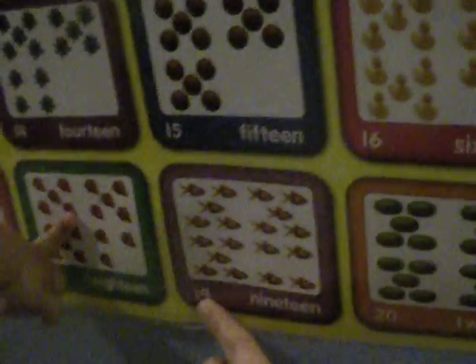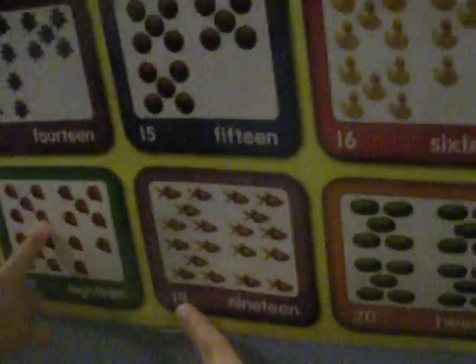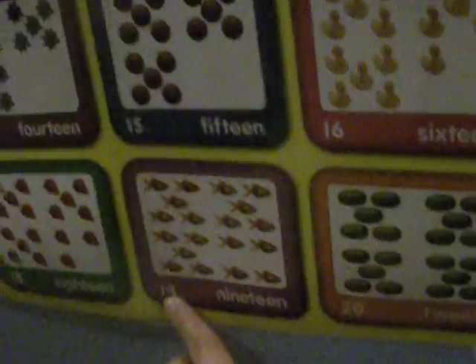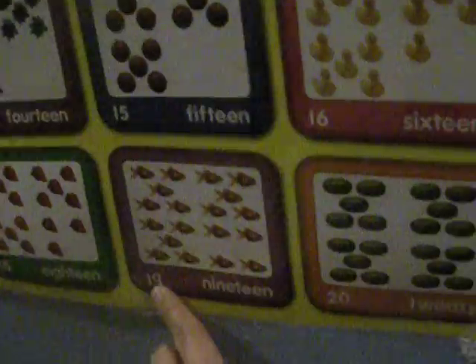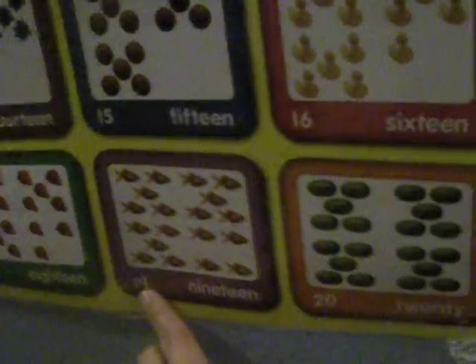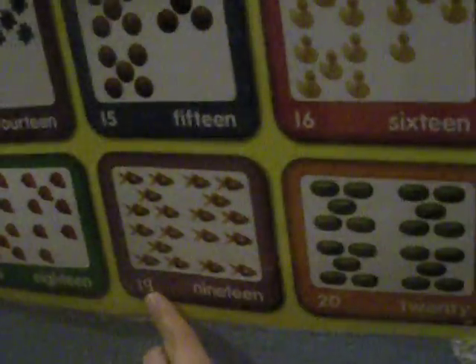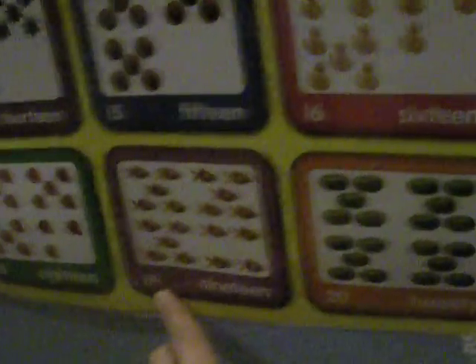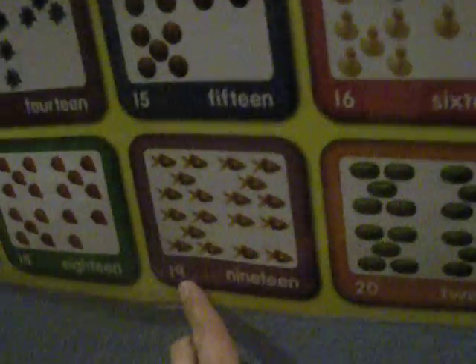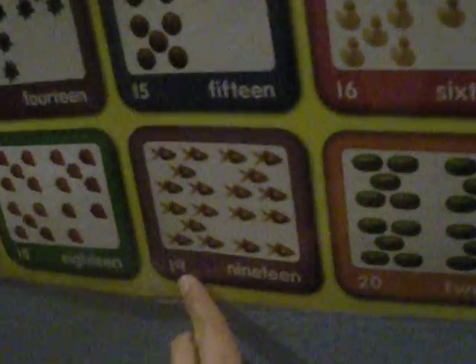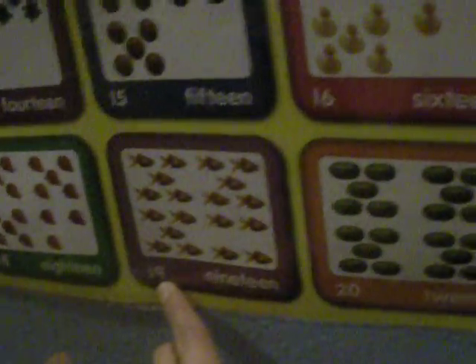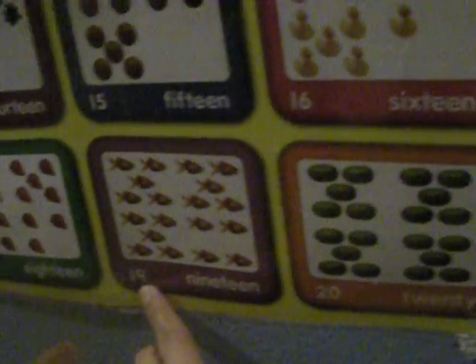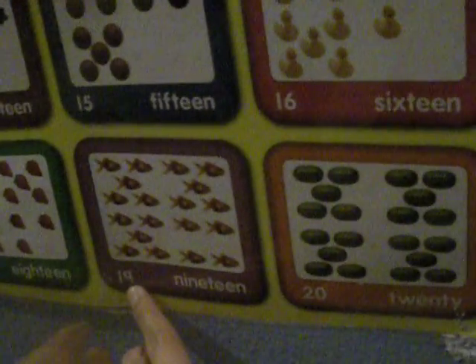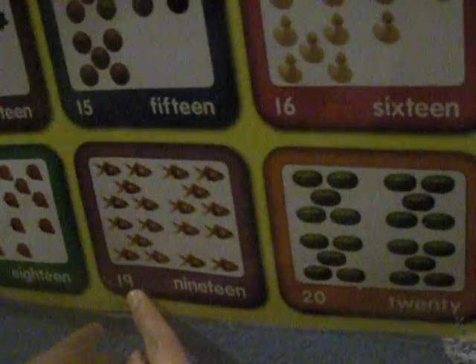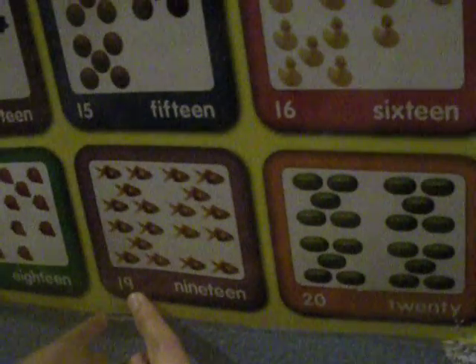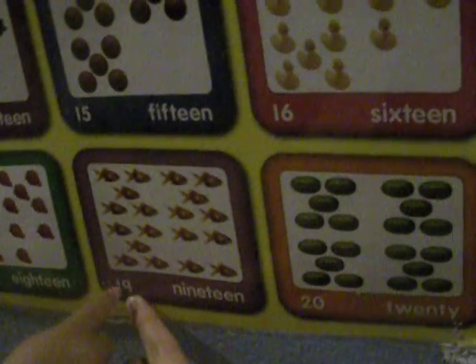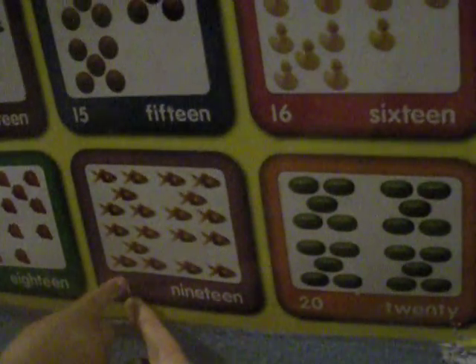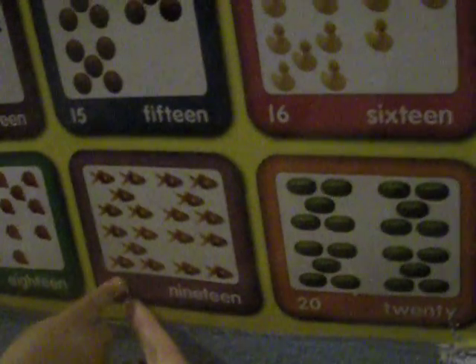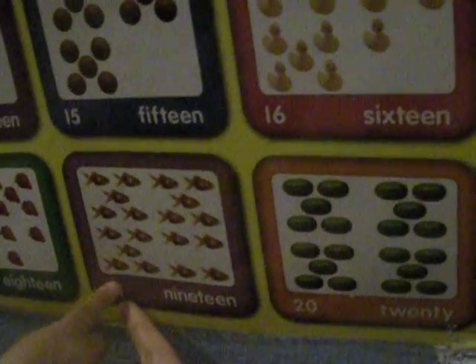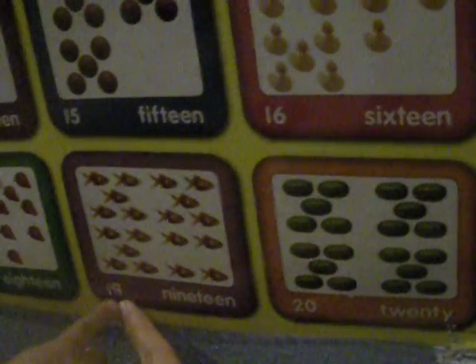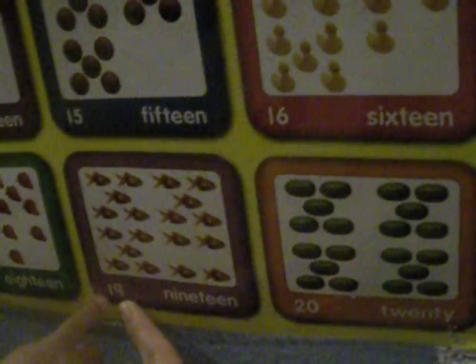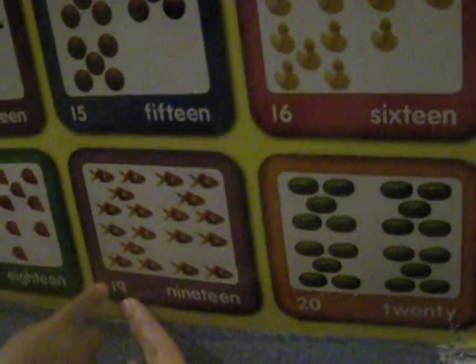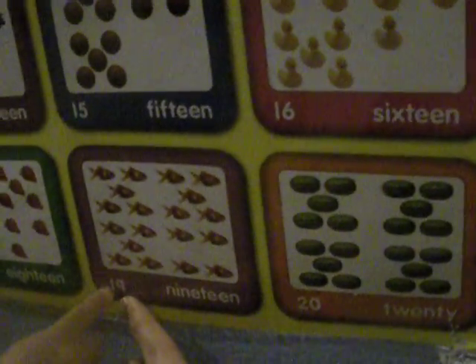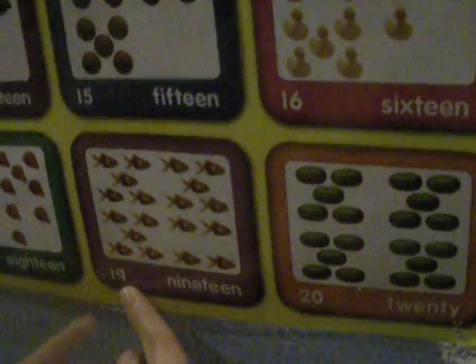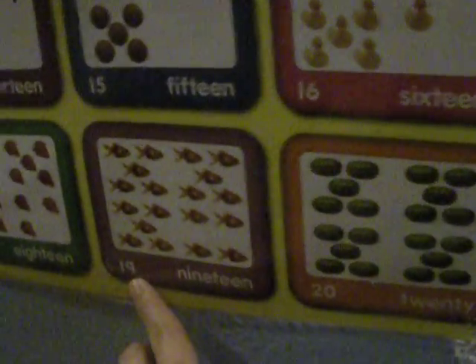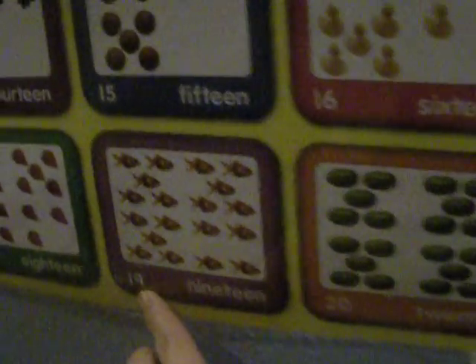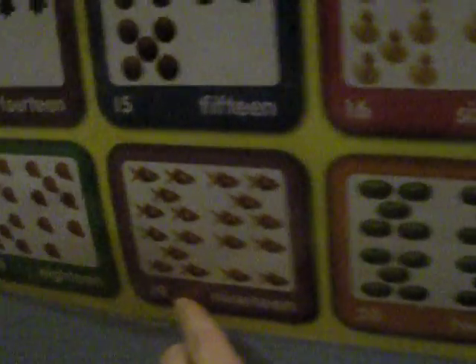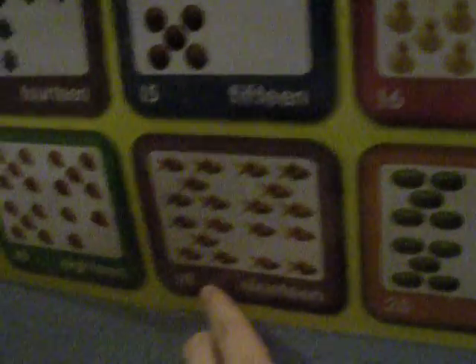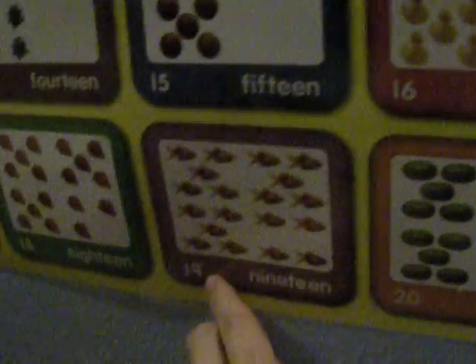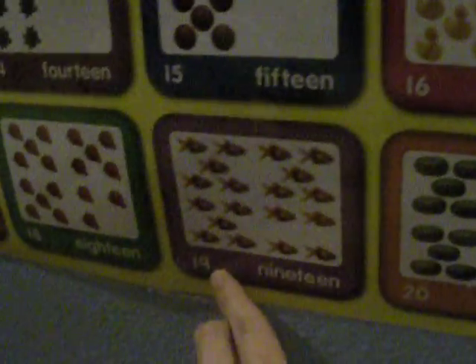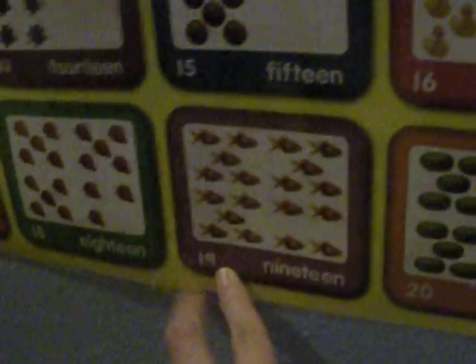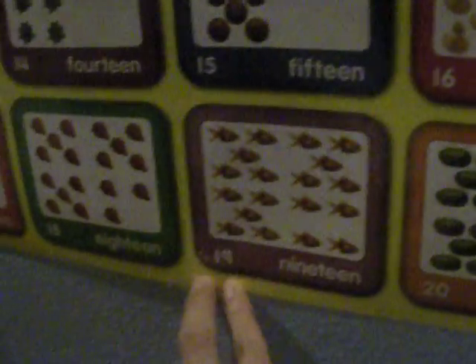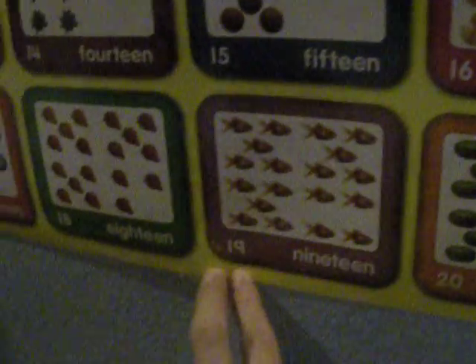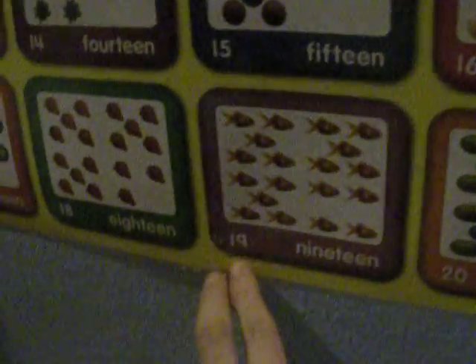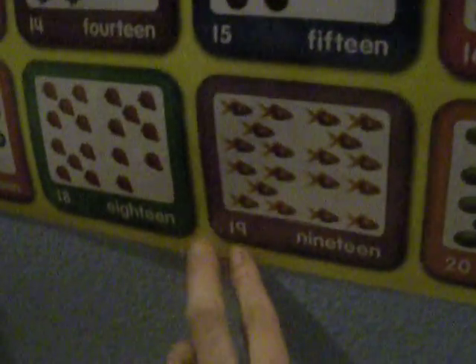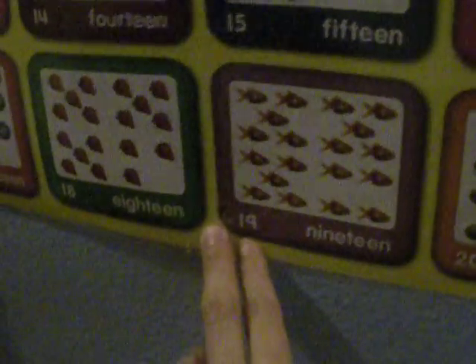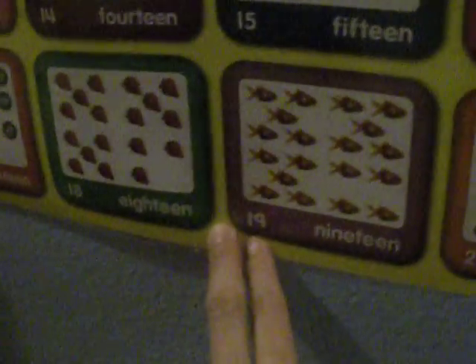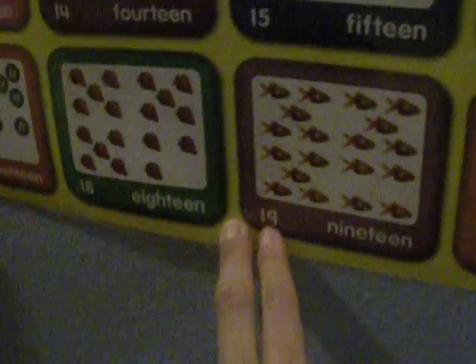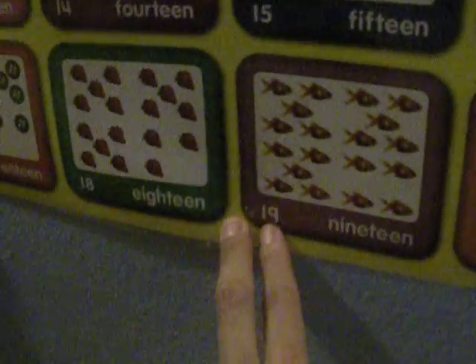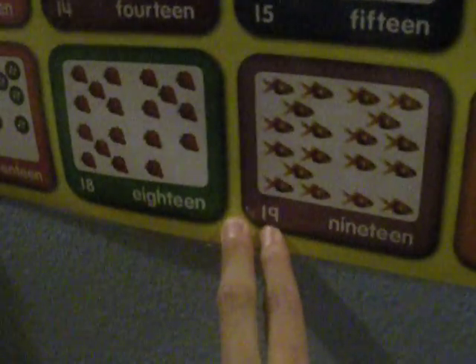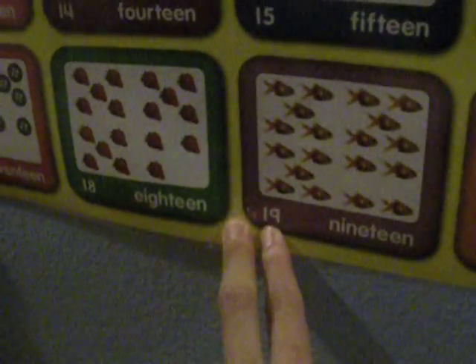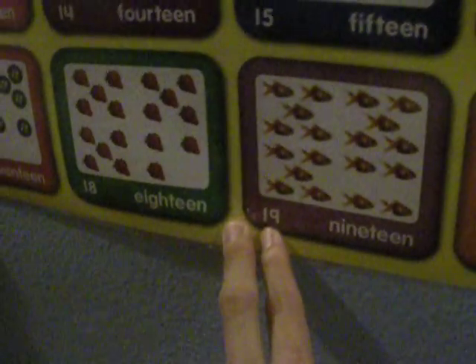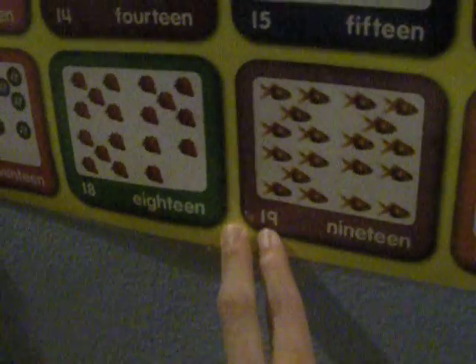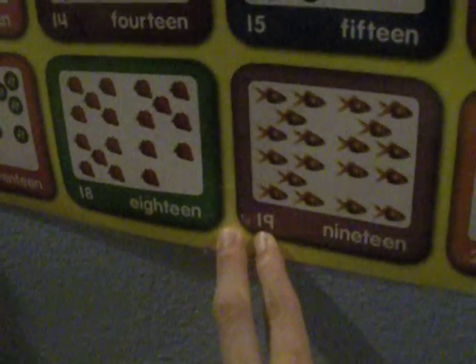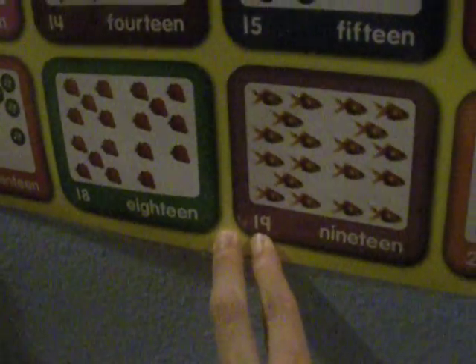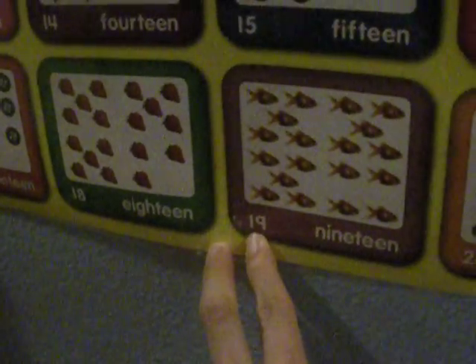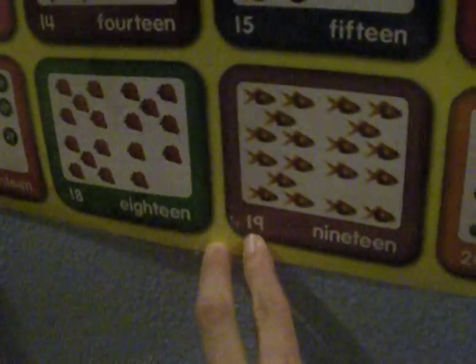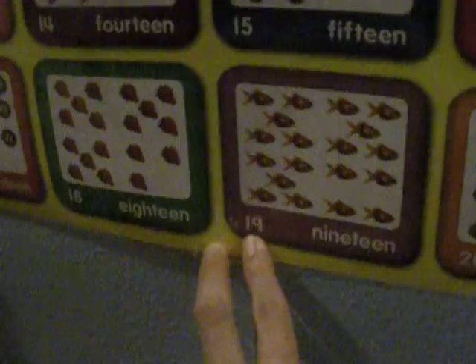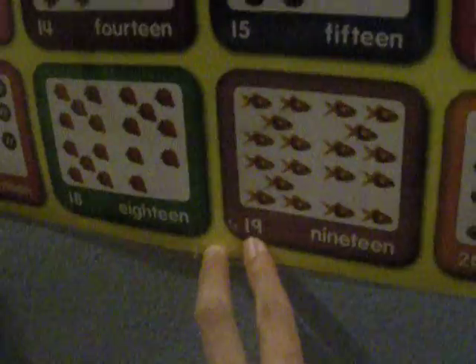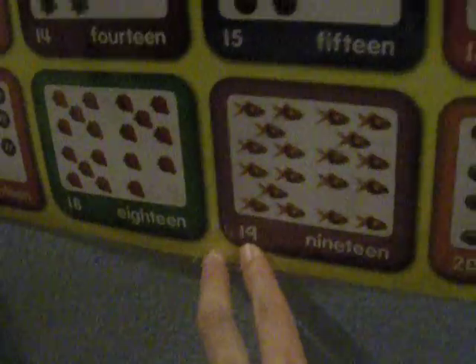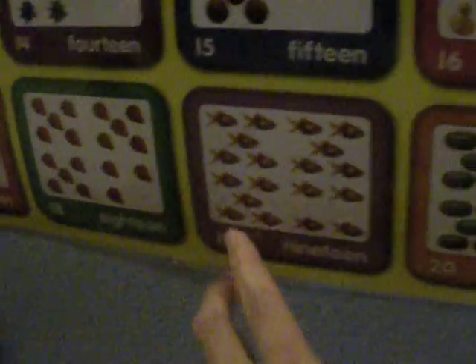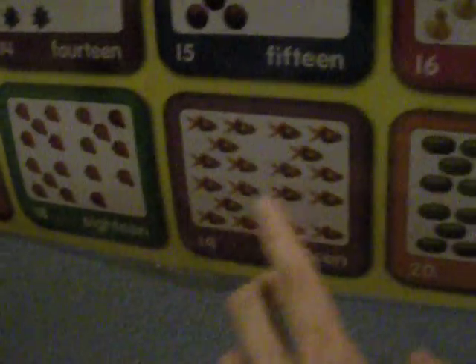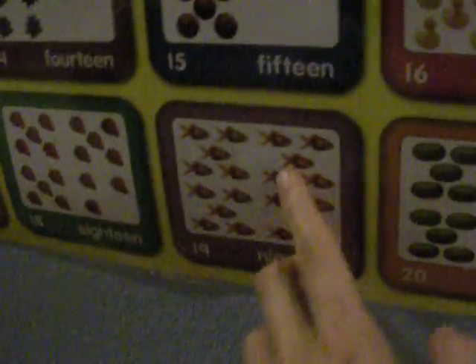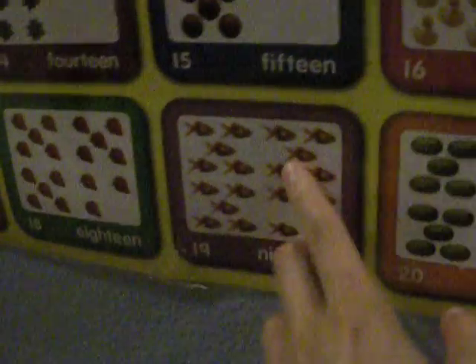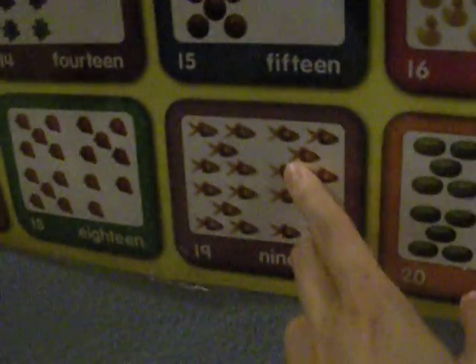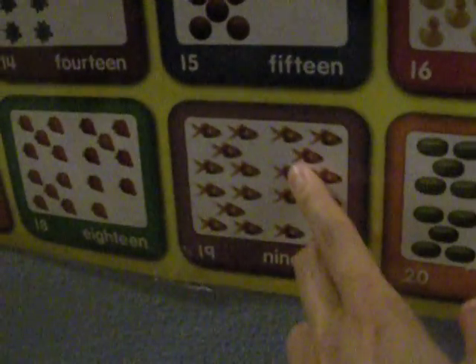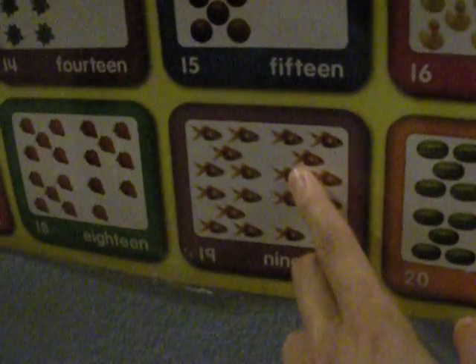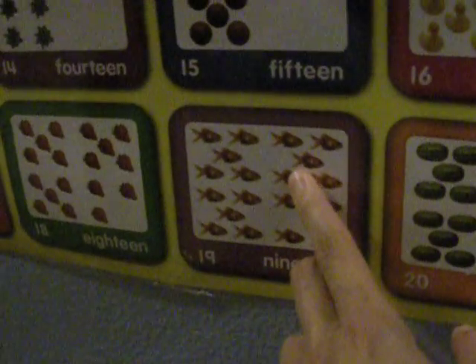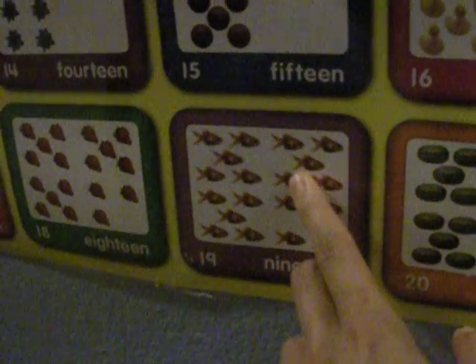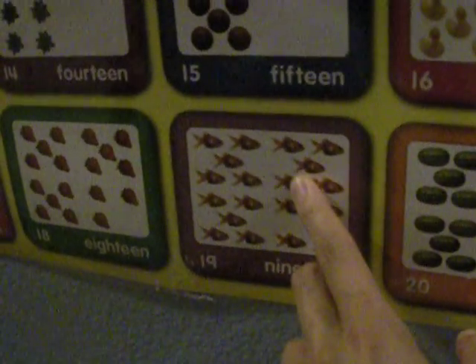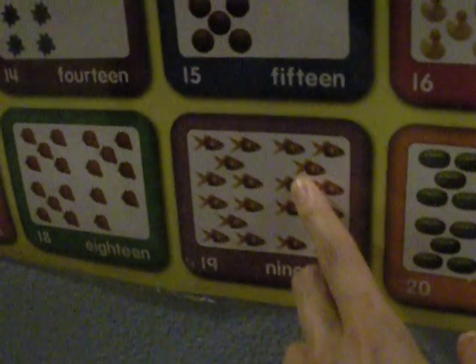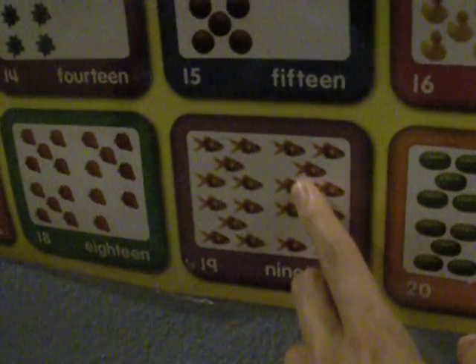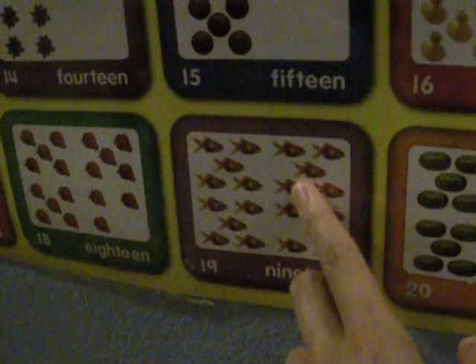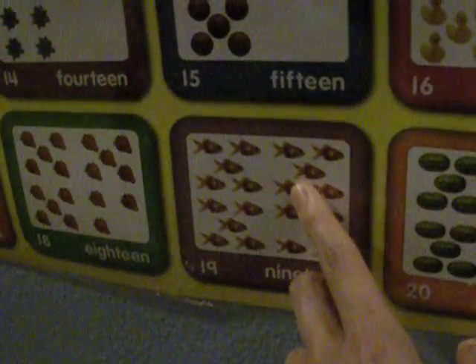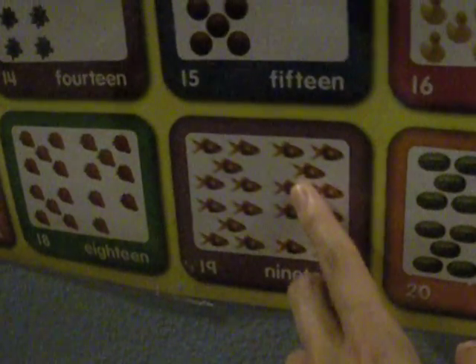What about this one? 9. What is this? 19. 19.